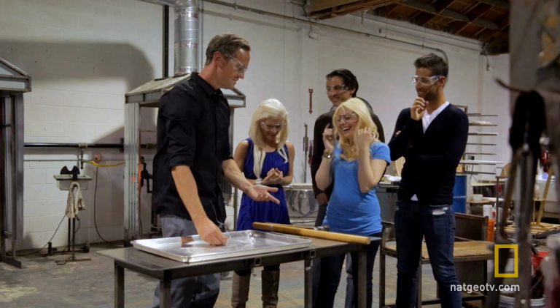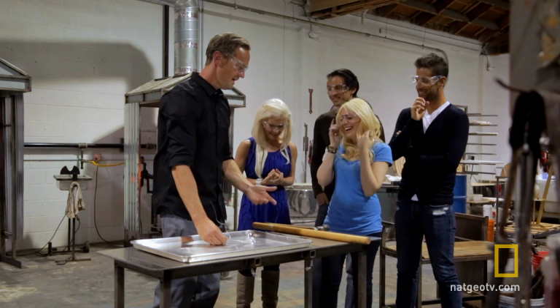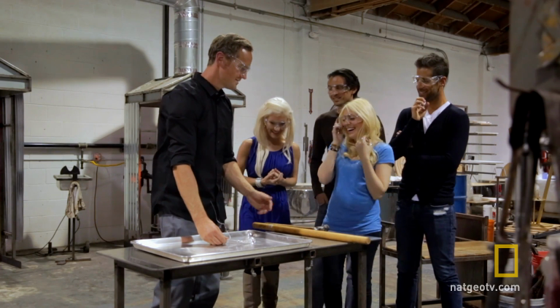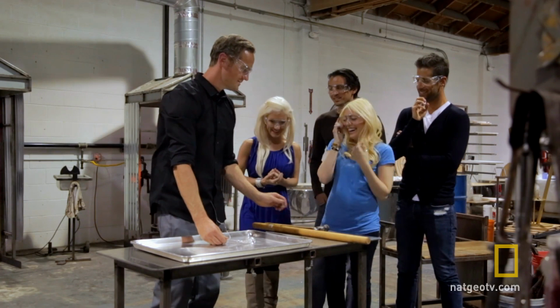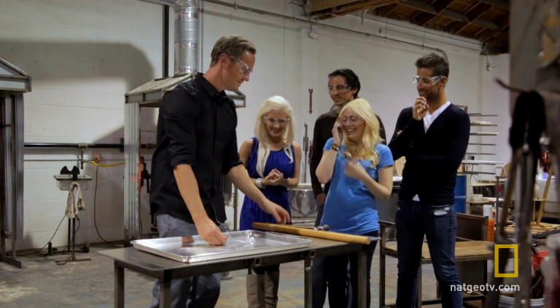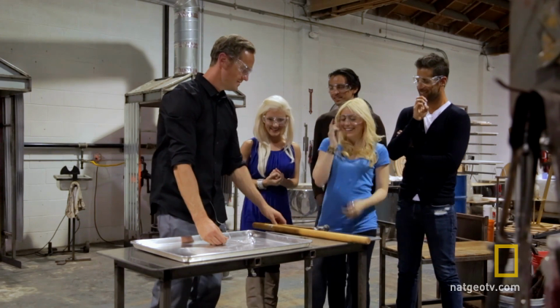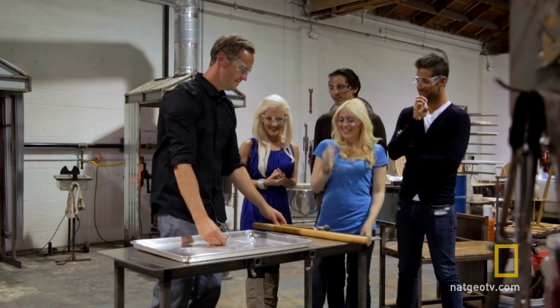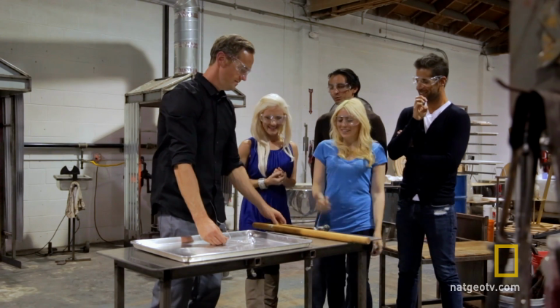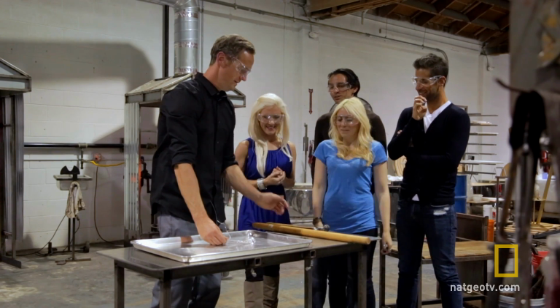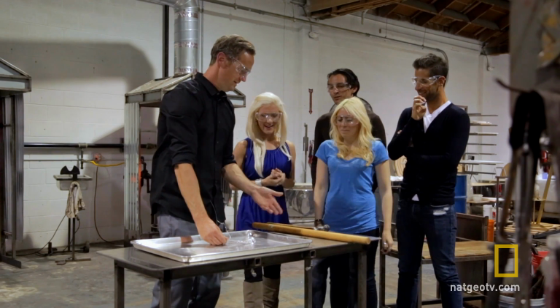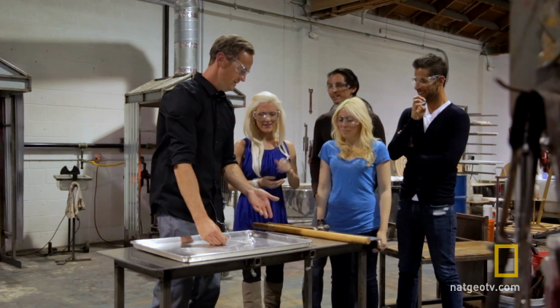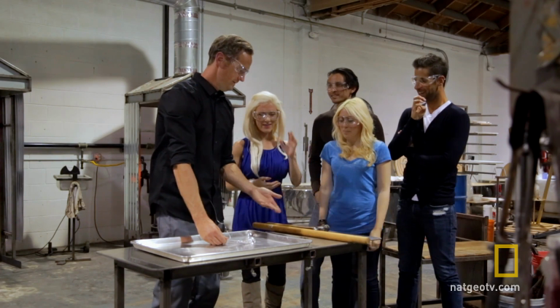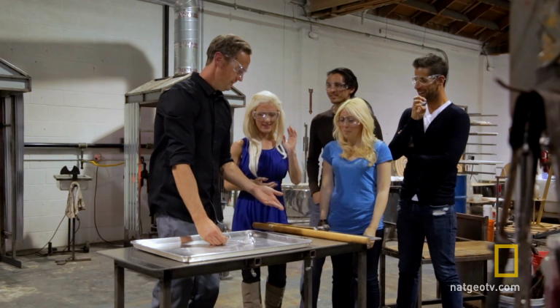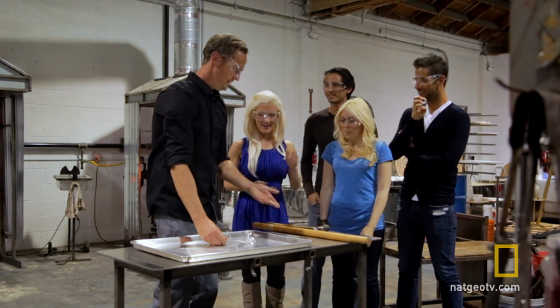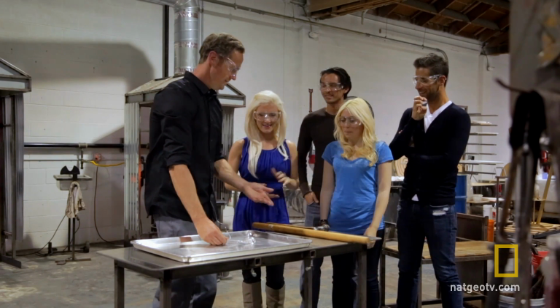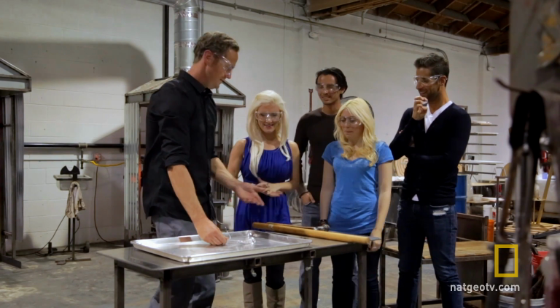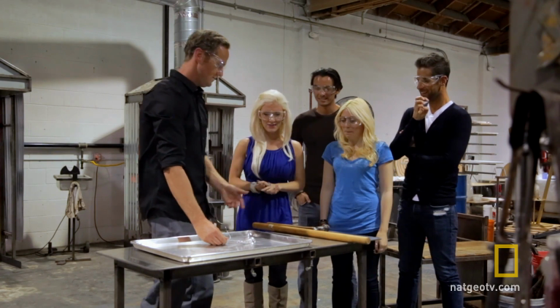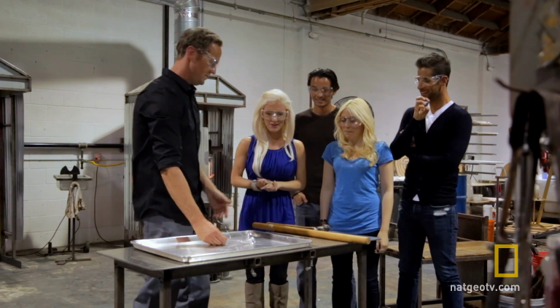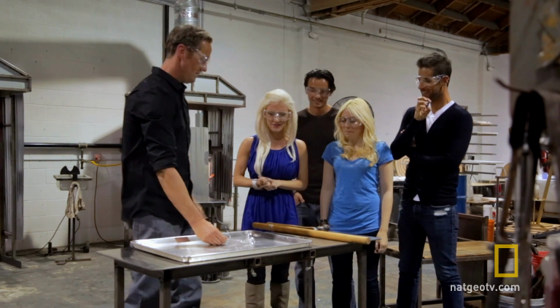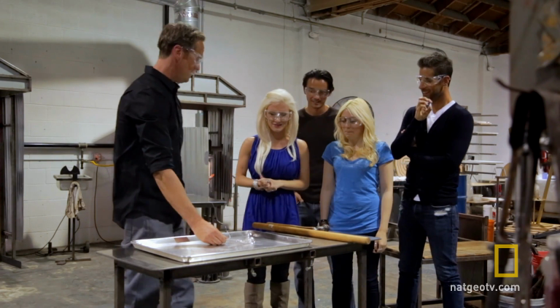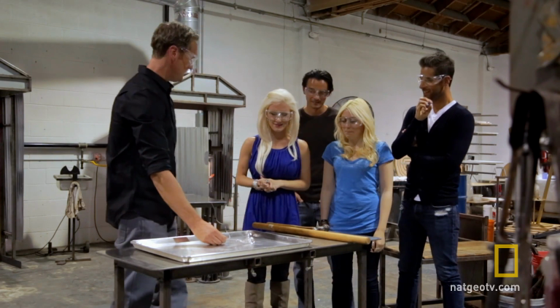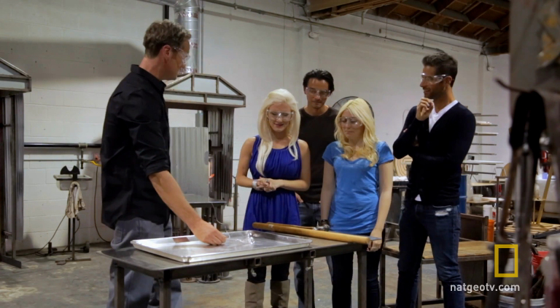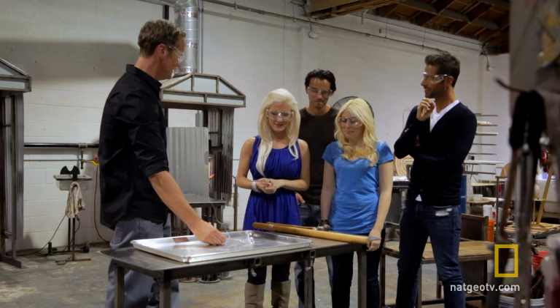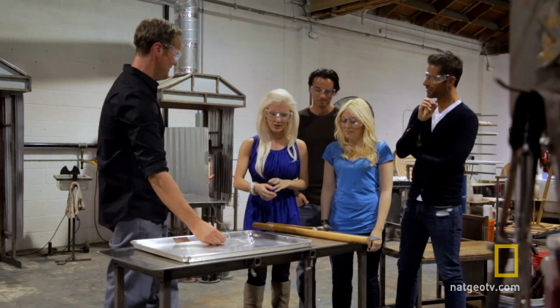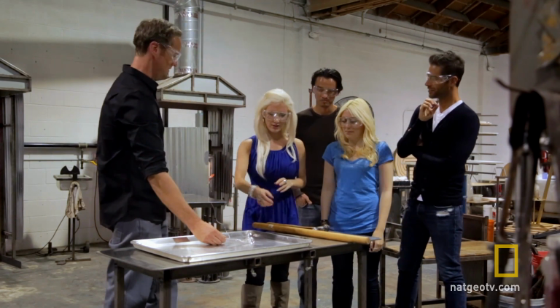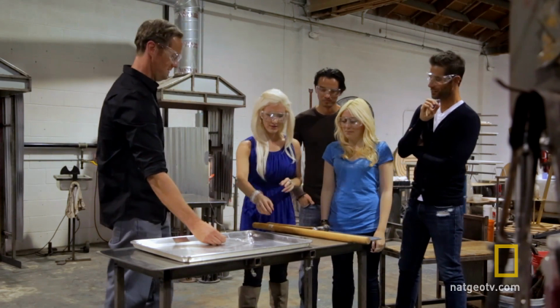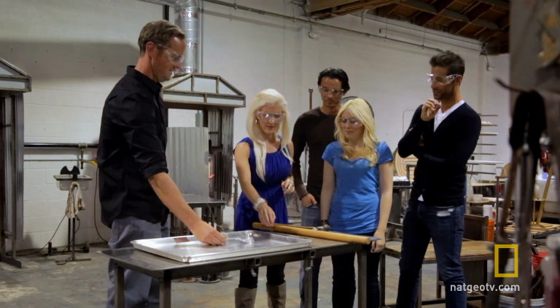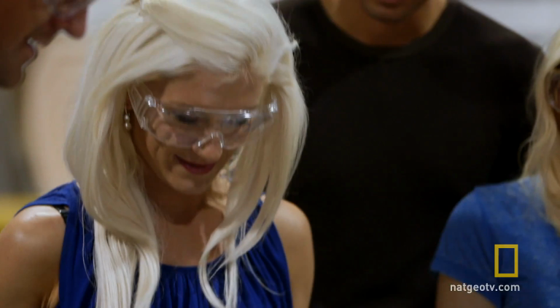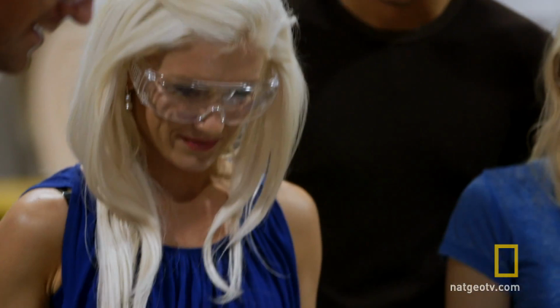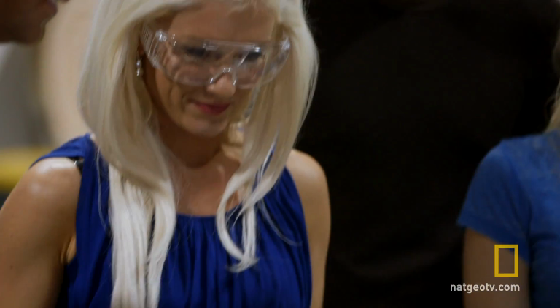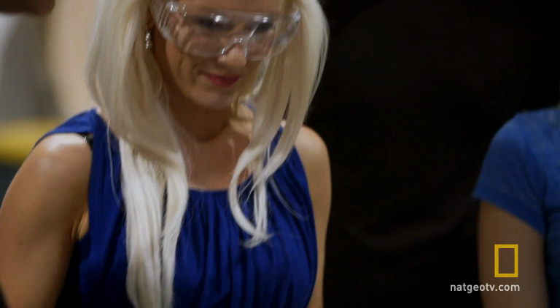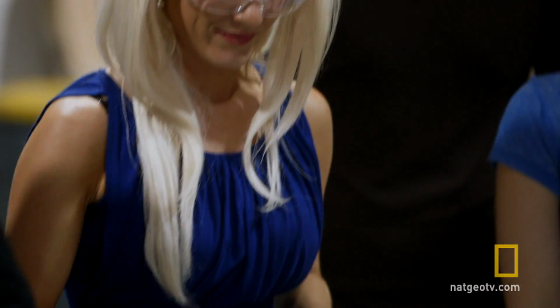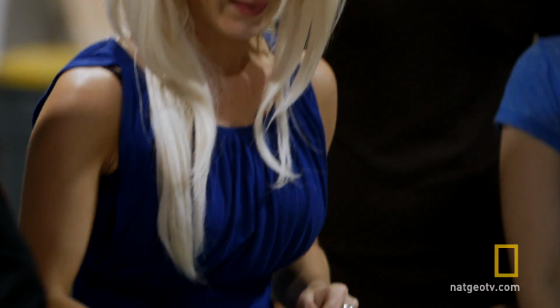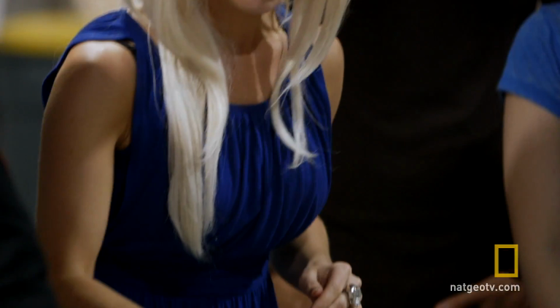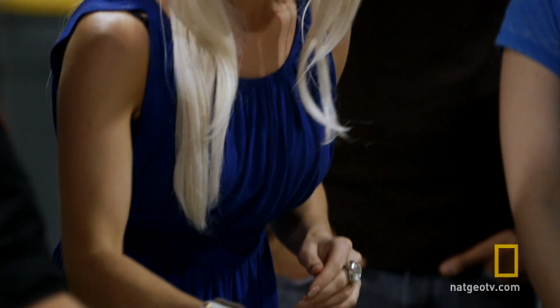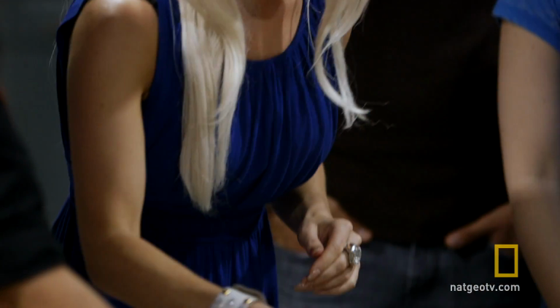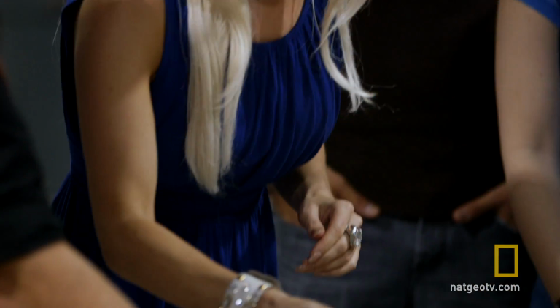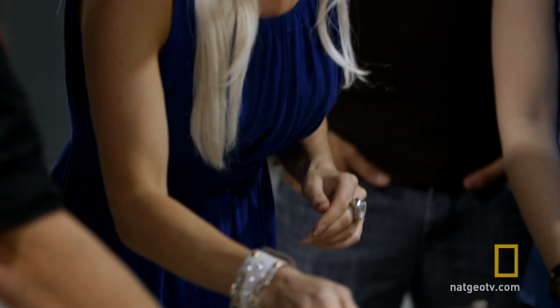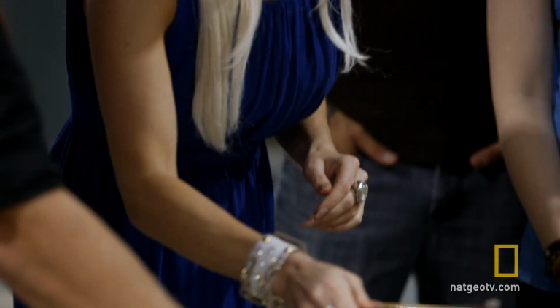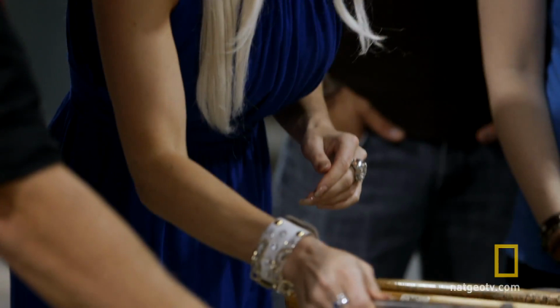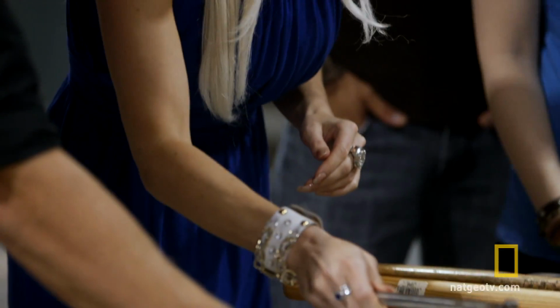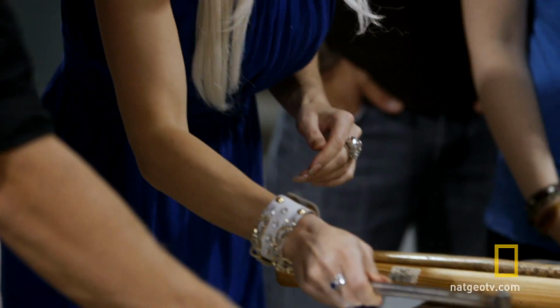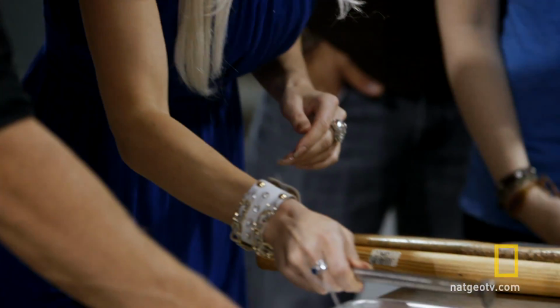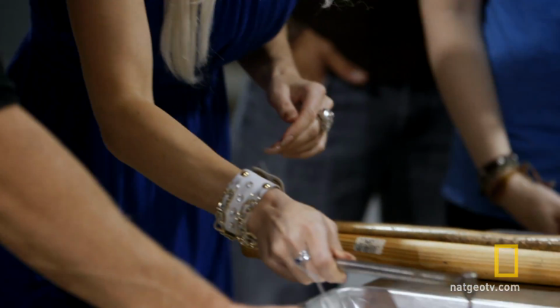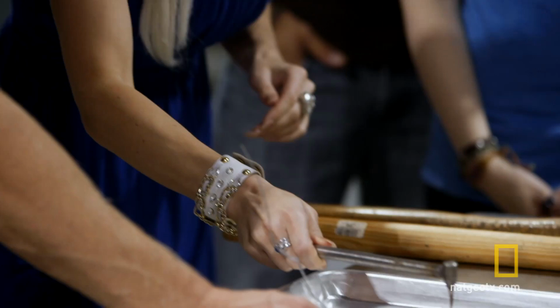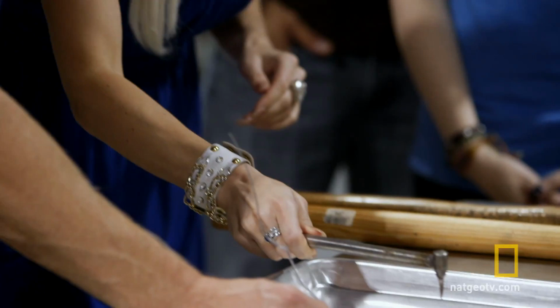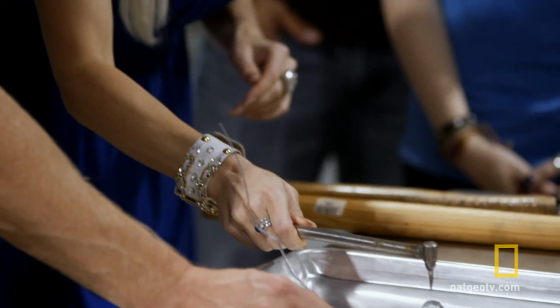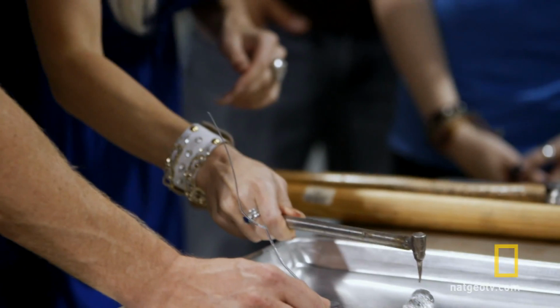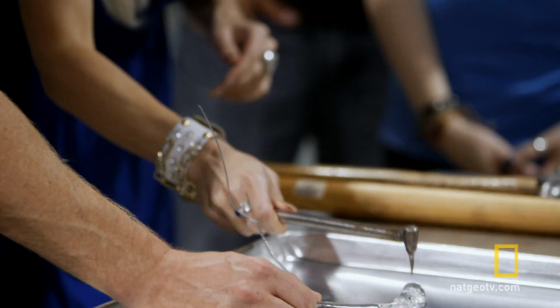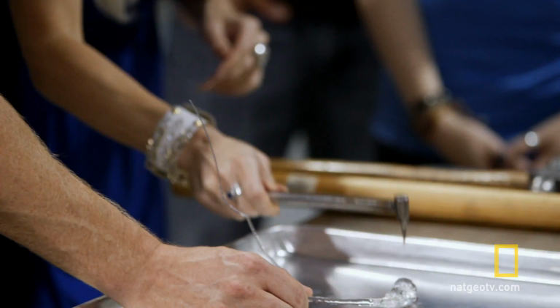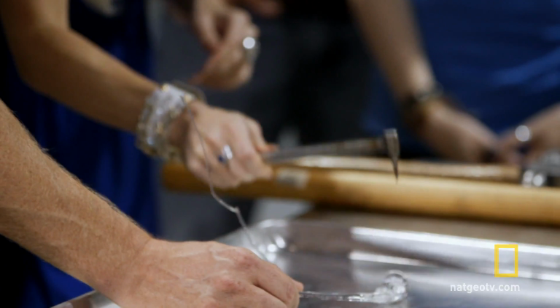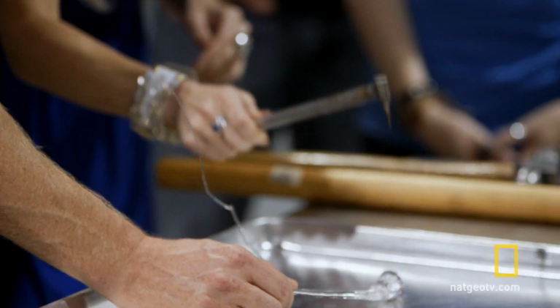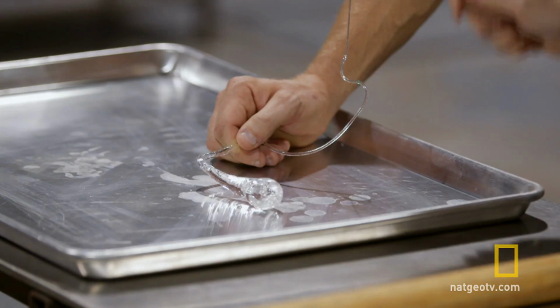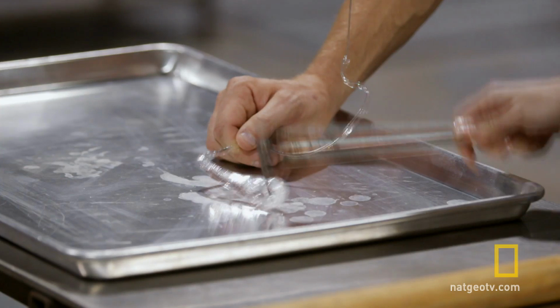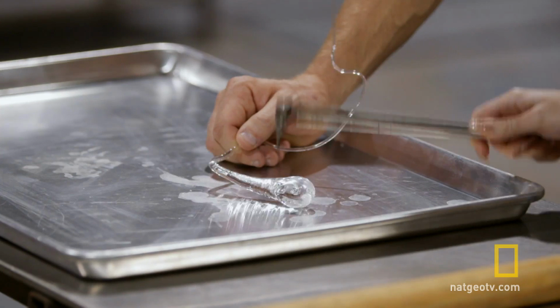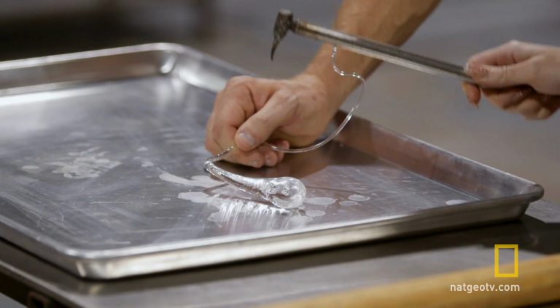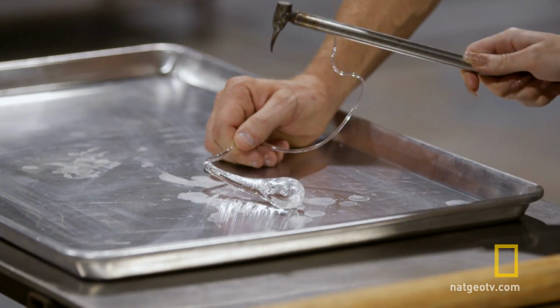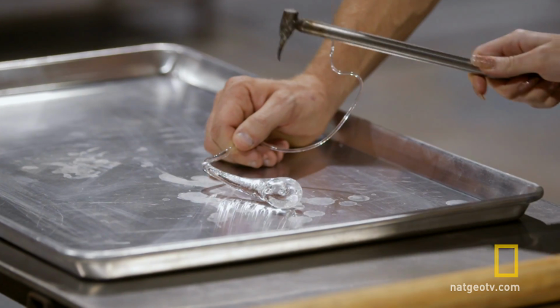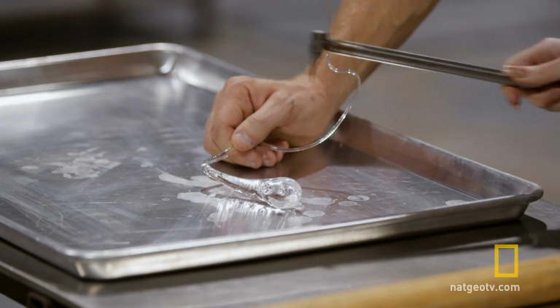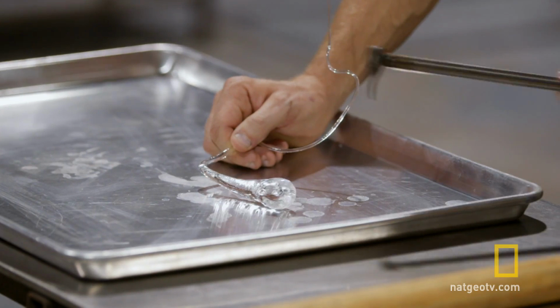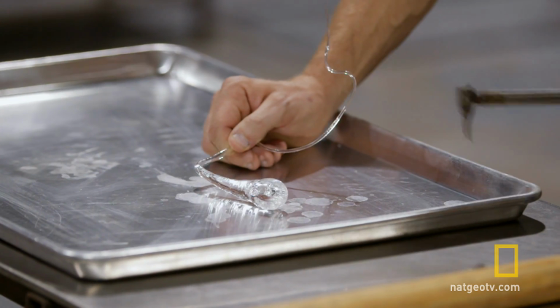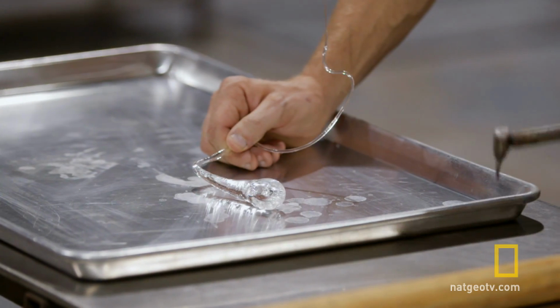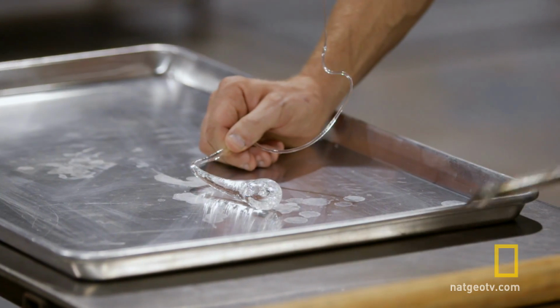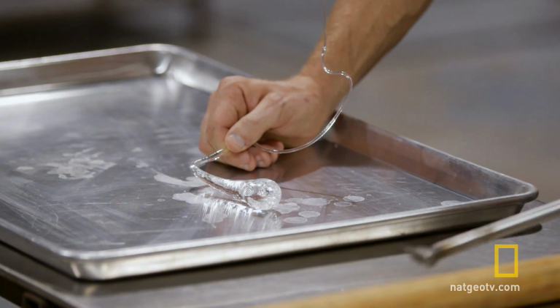Who's next? She doesn't get three strikes. You want to go next? Sure. One strike. Okay, I'm done.